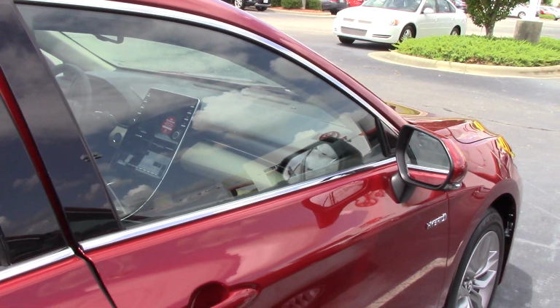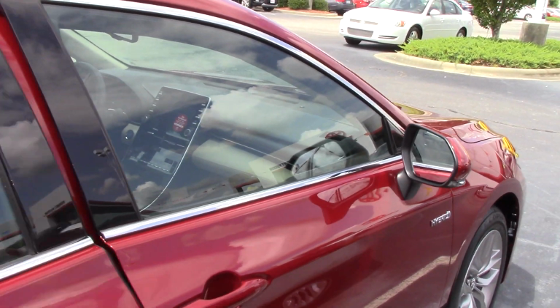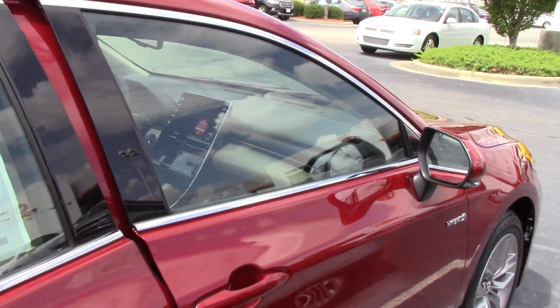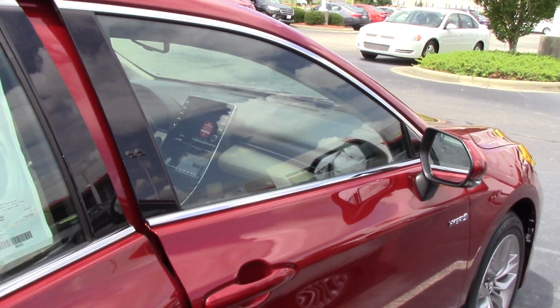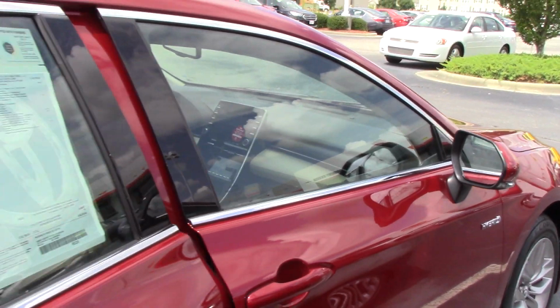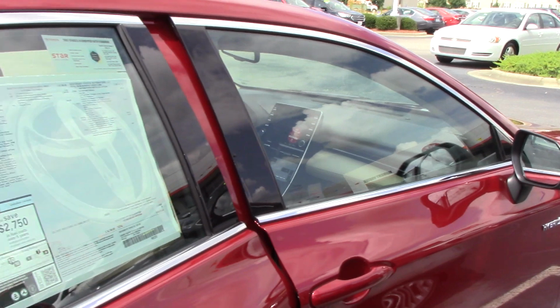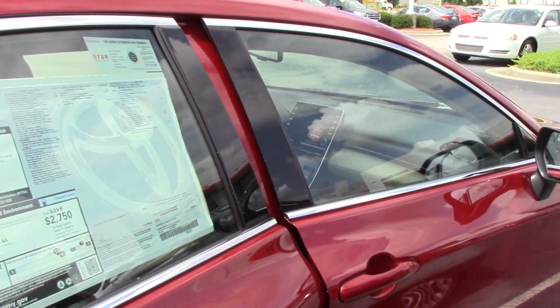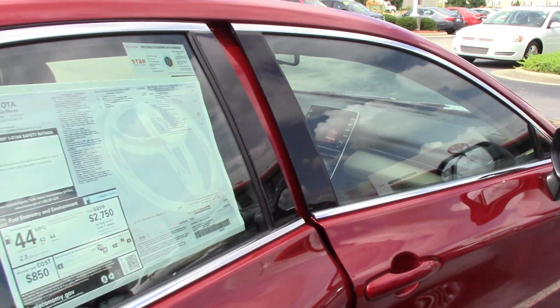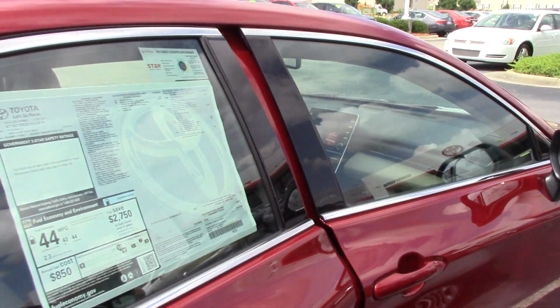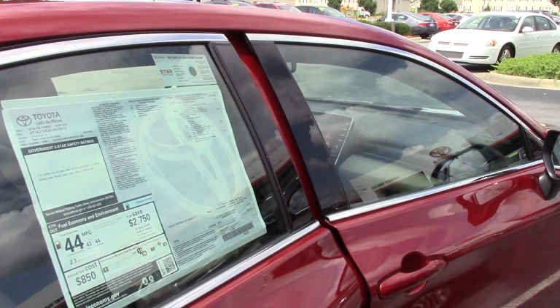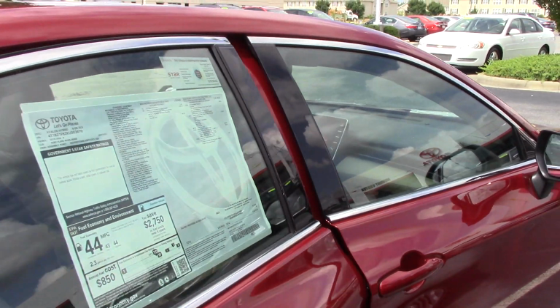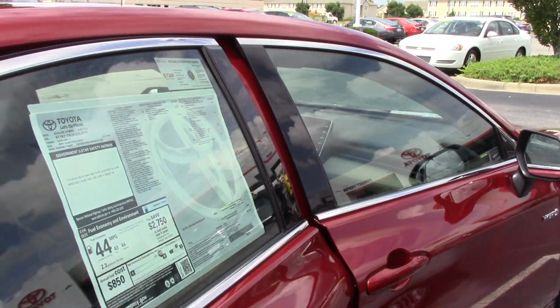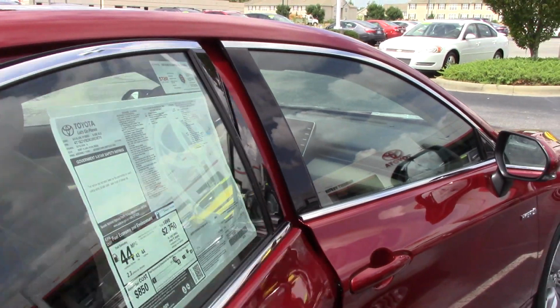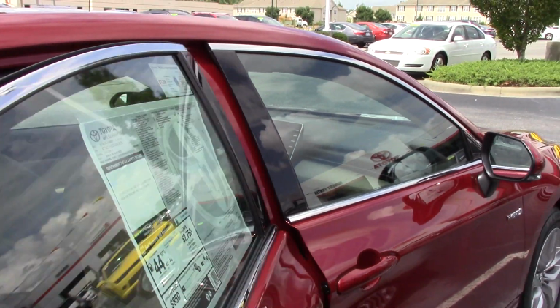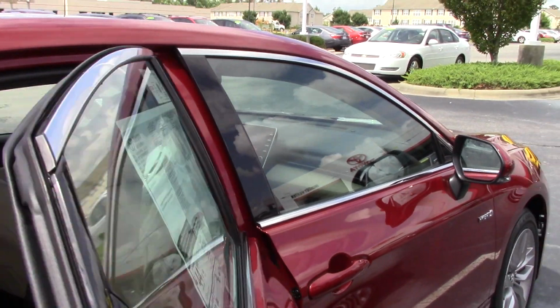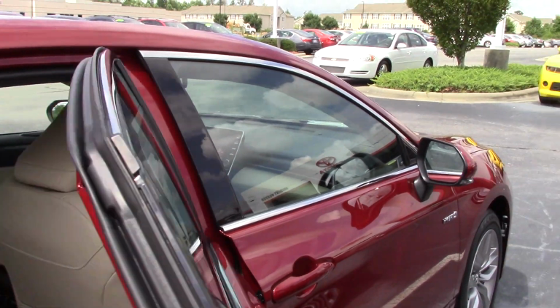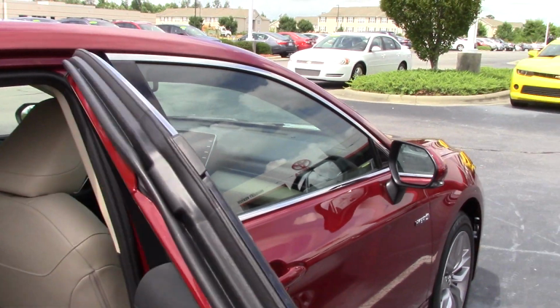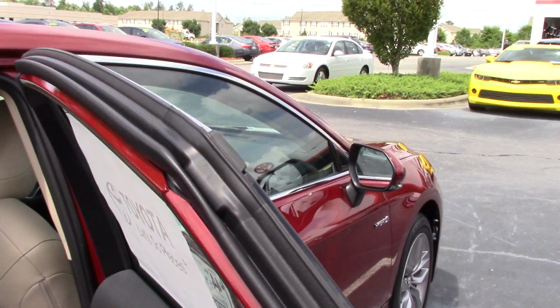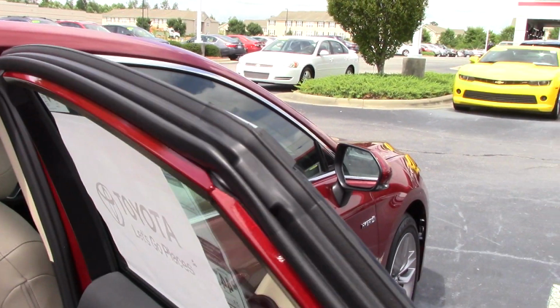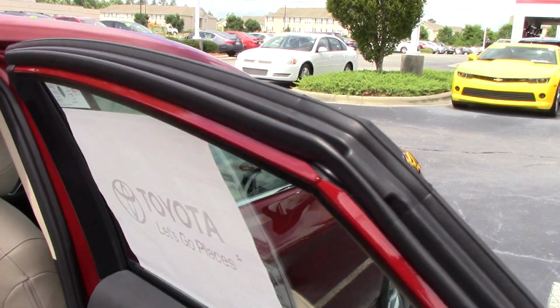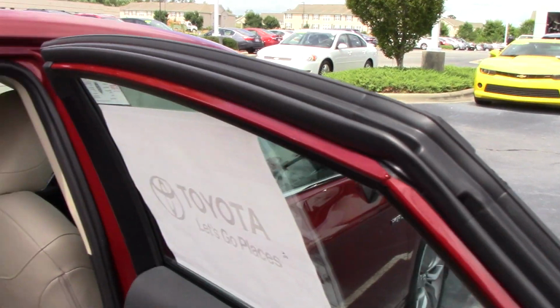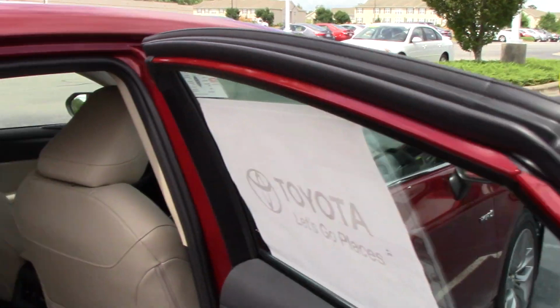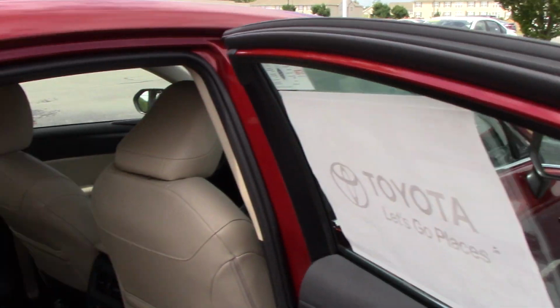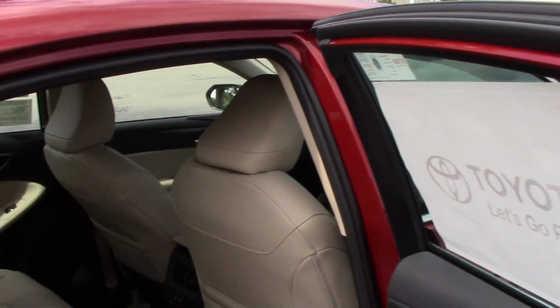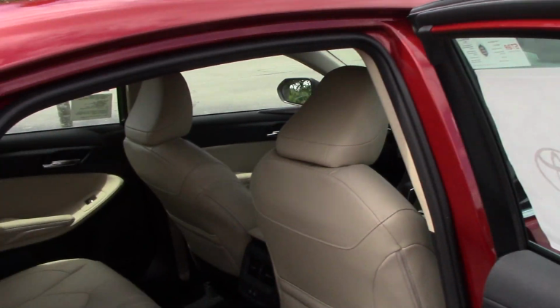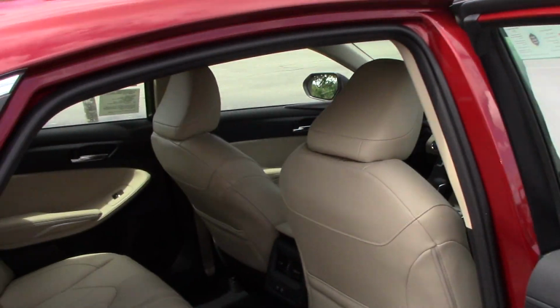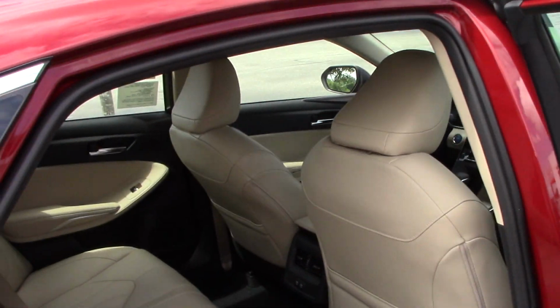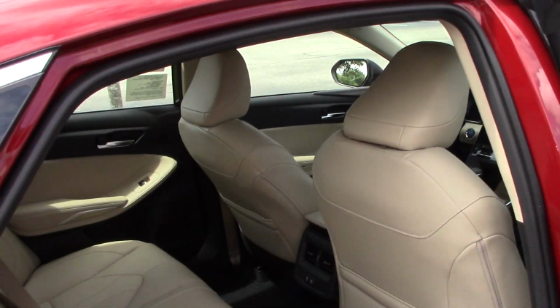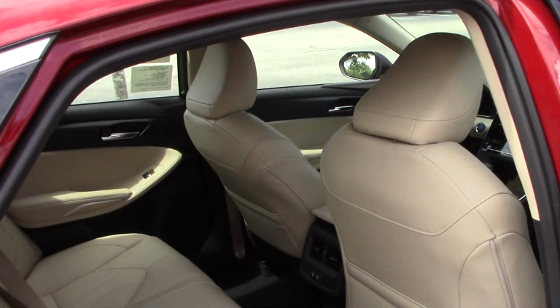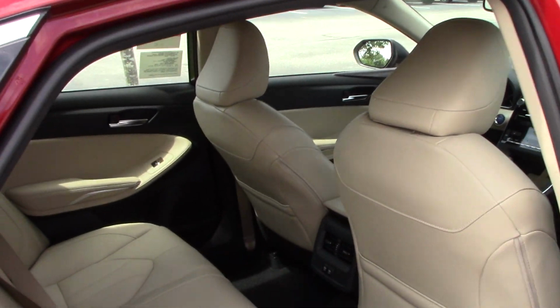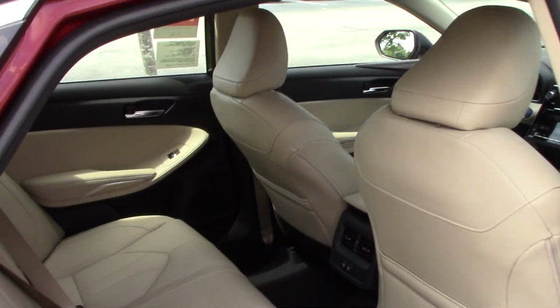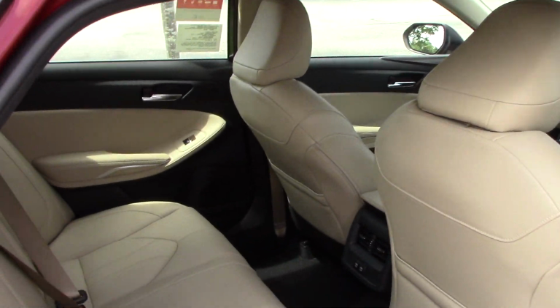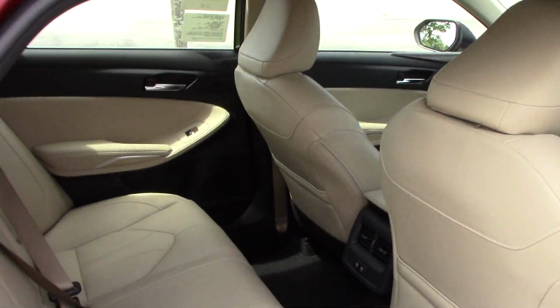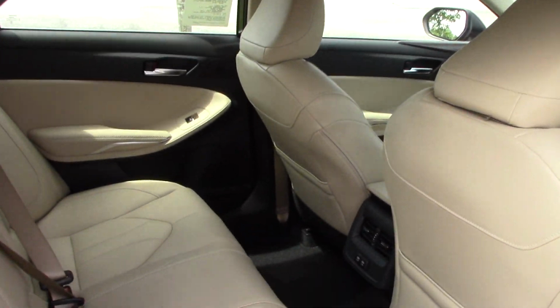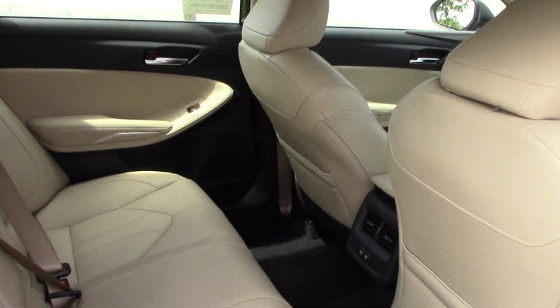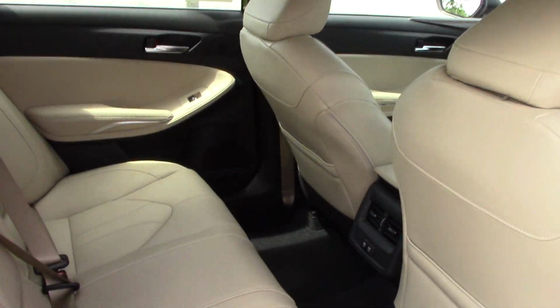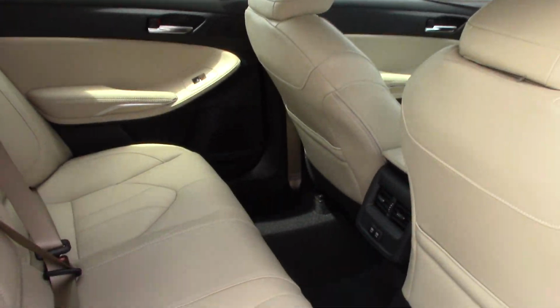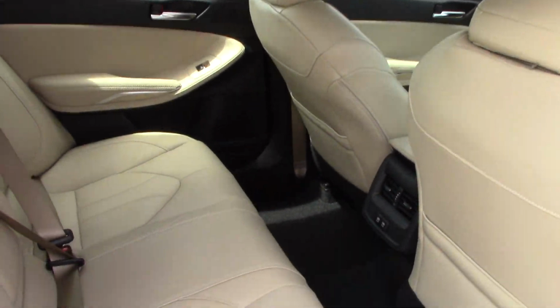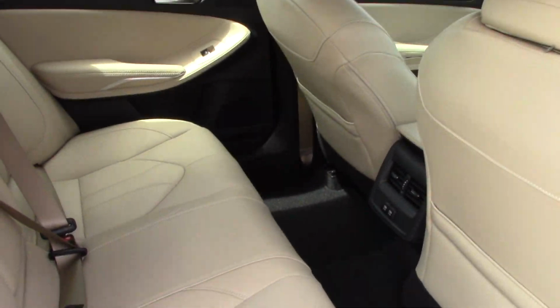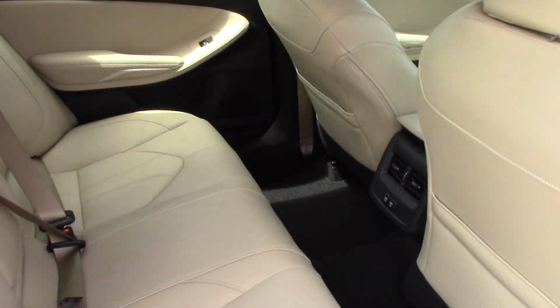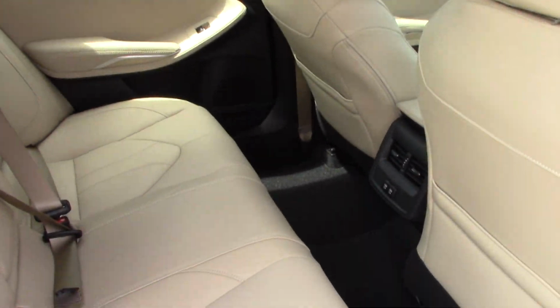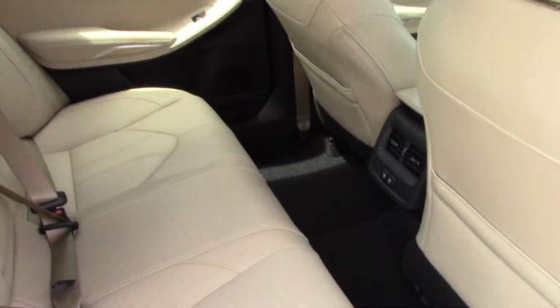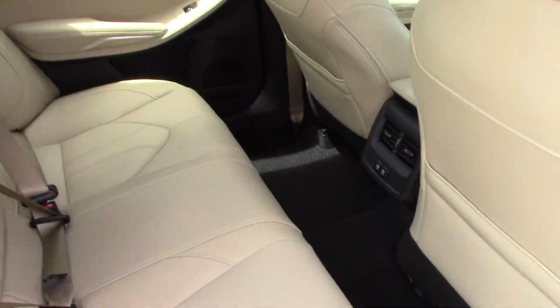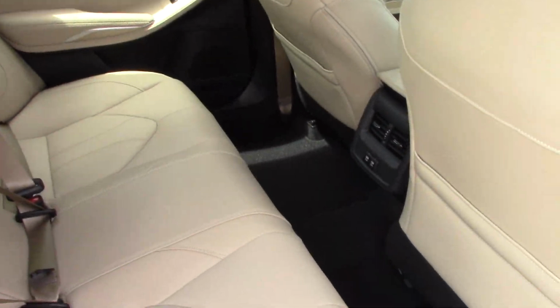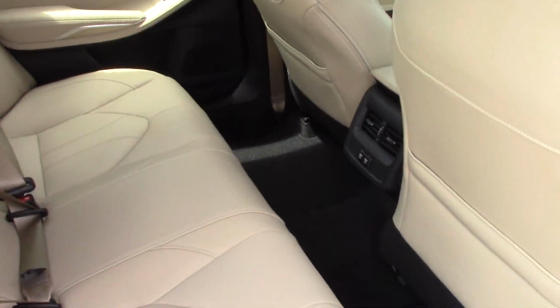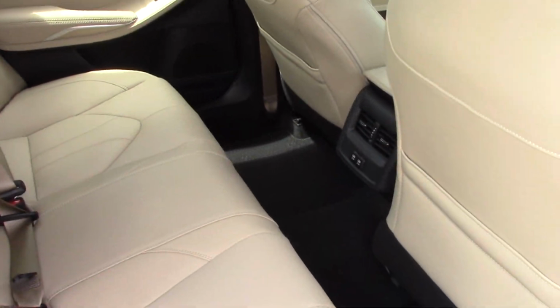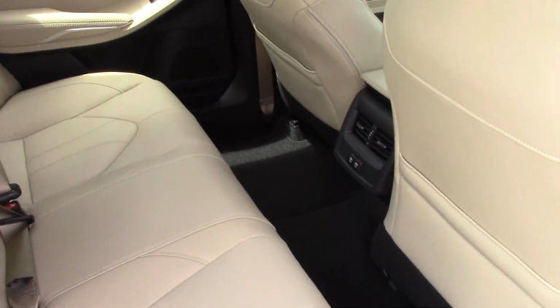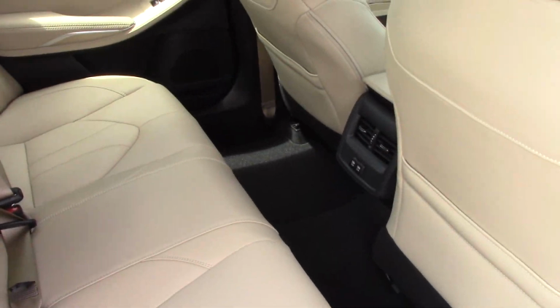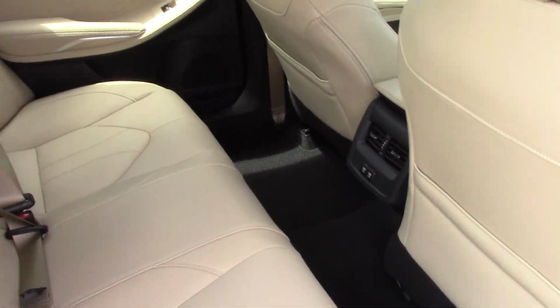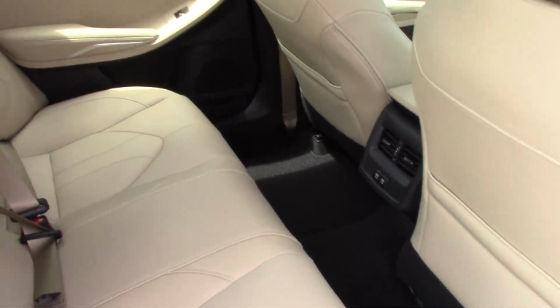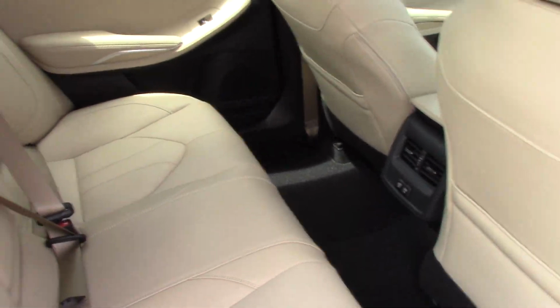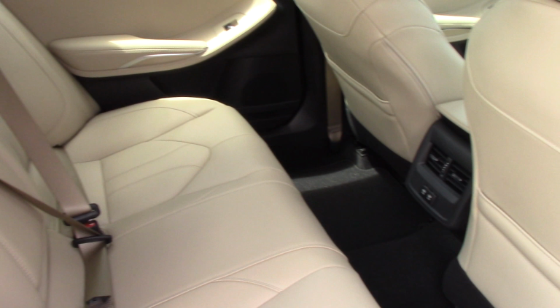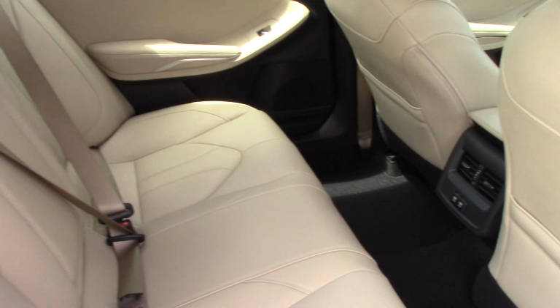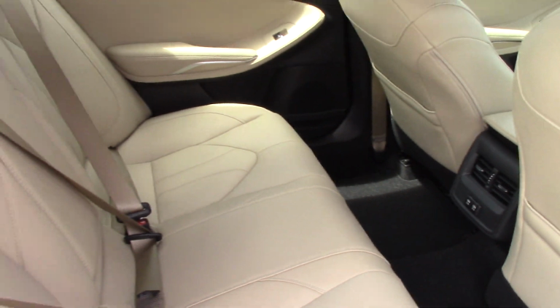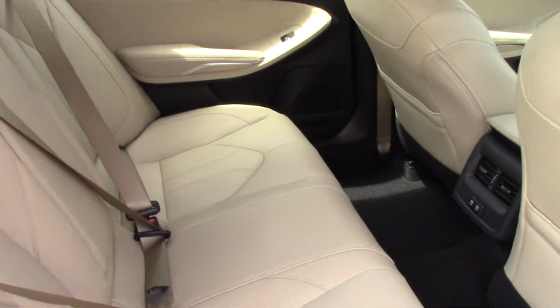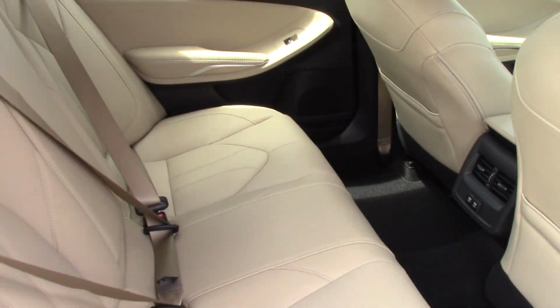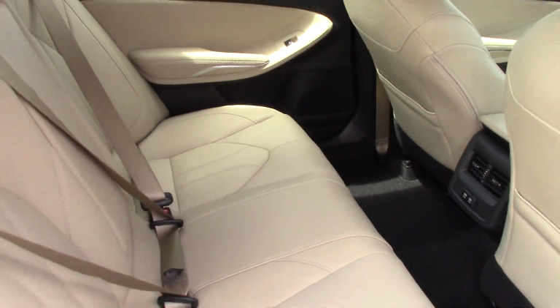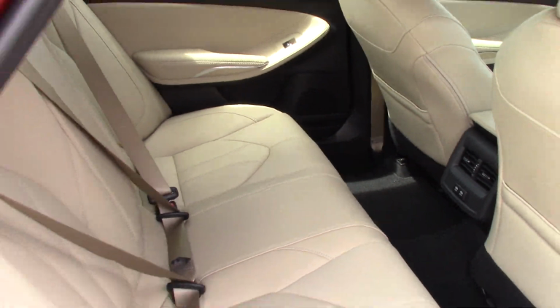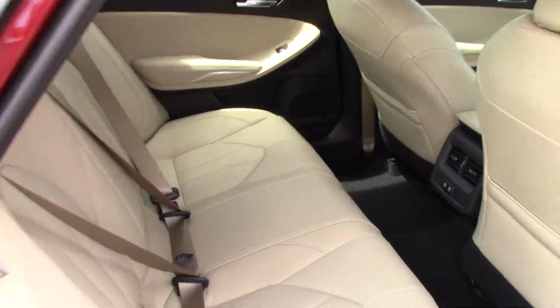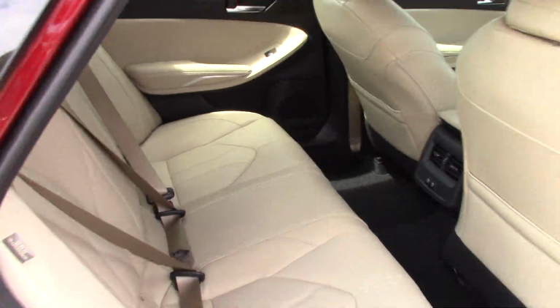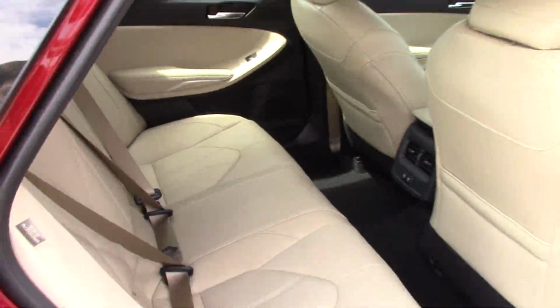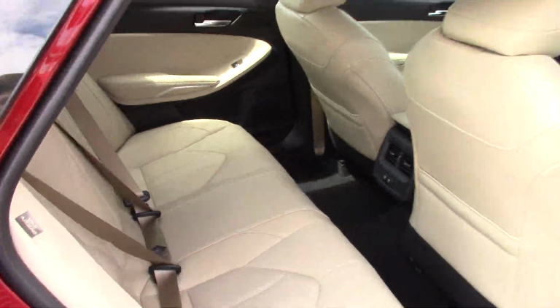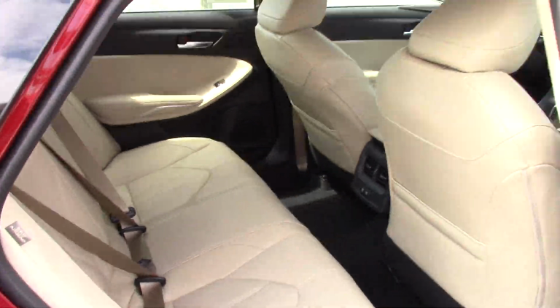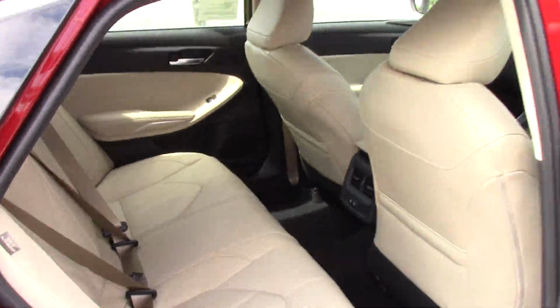44 miles per gallon — 43 city, 44 highway. It does have charging stations in the back for your rear passengers.